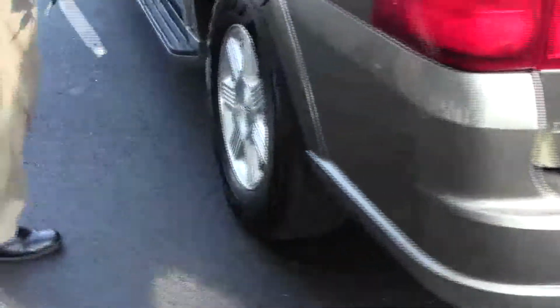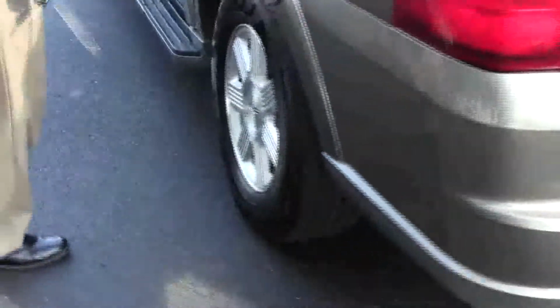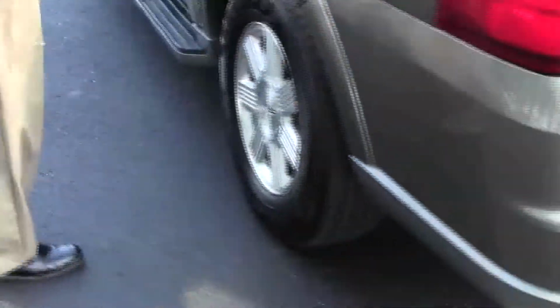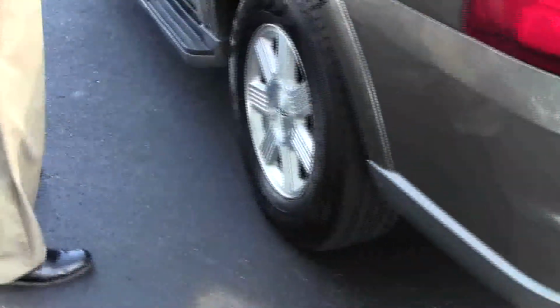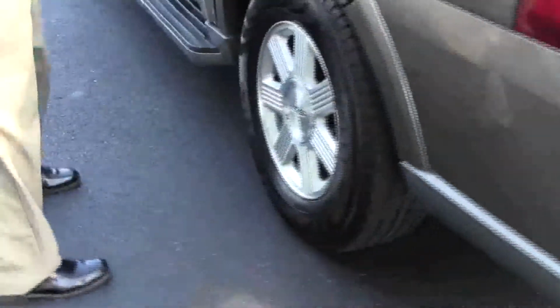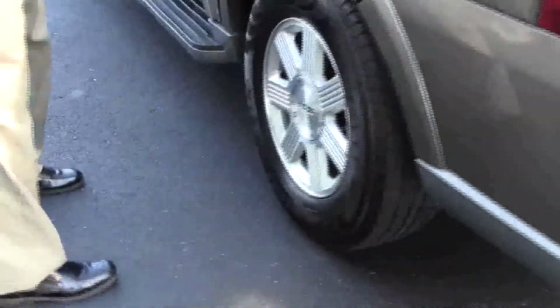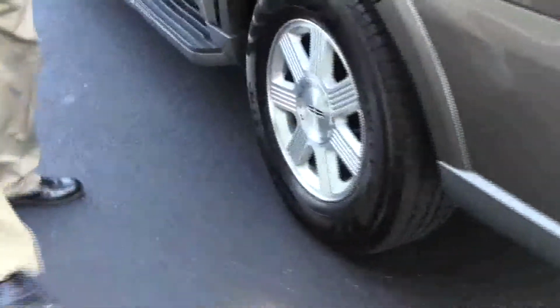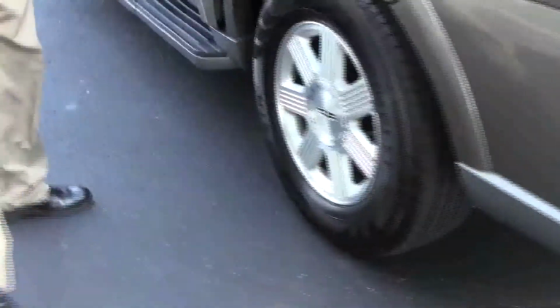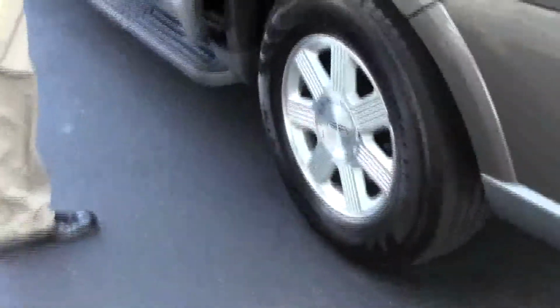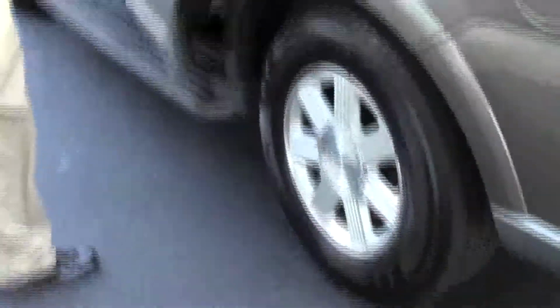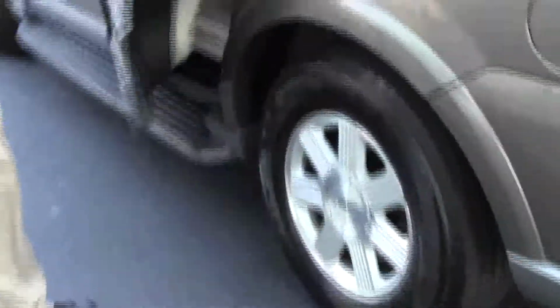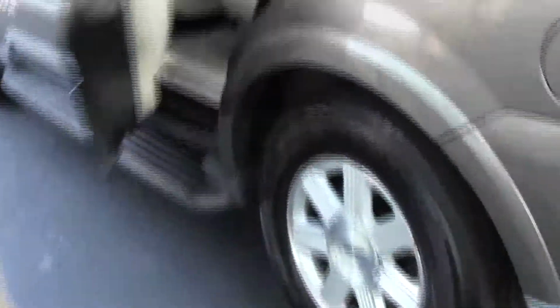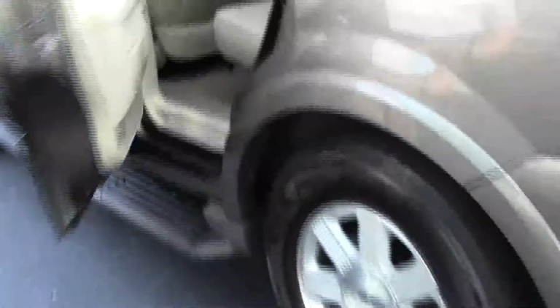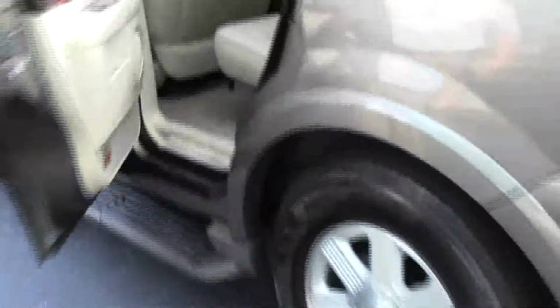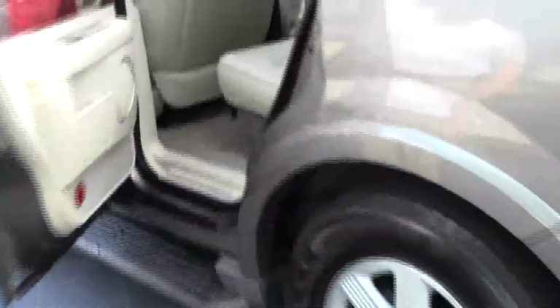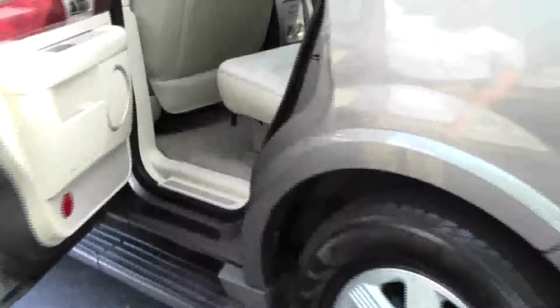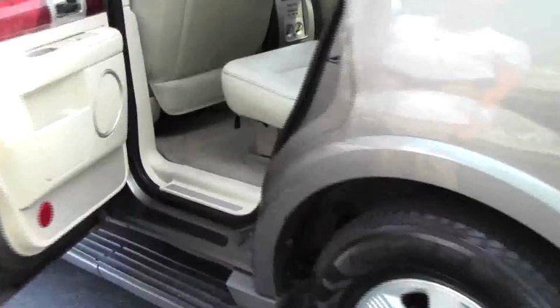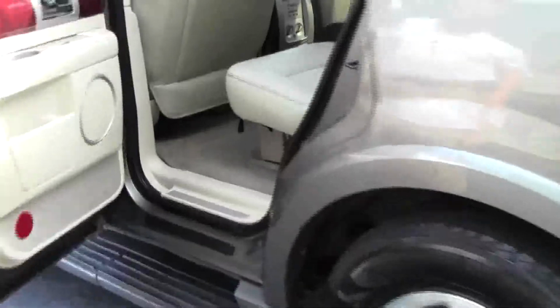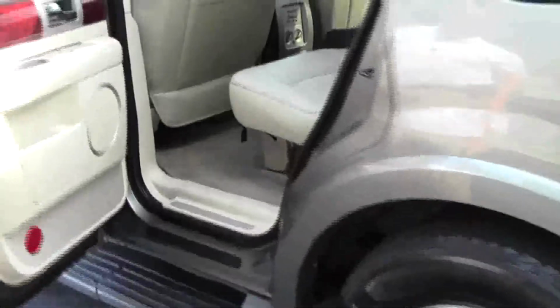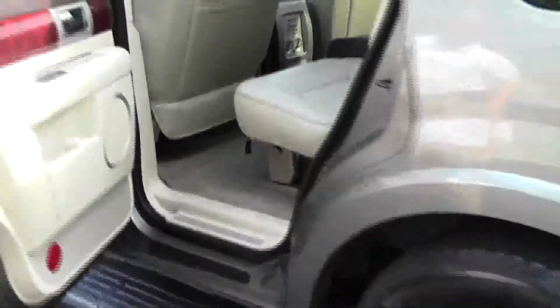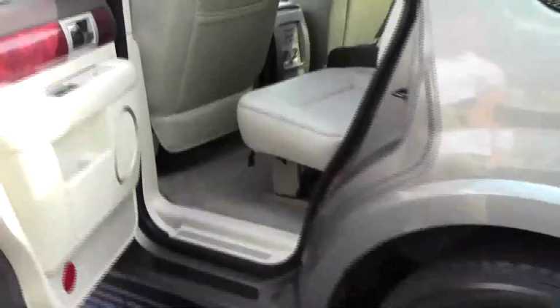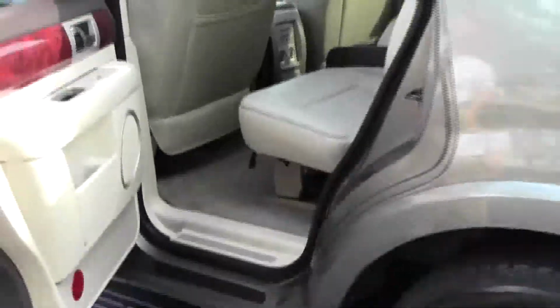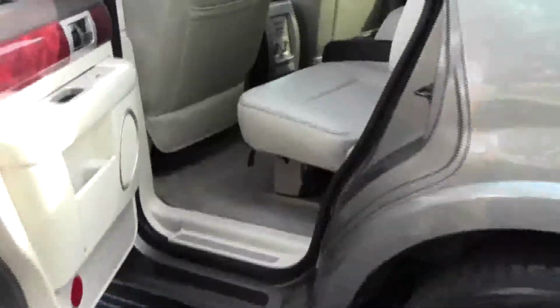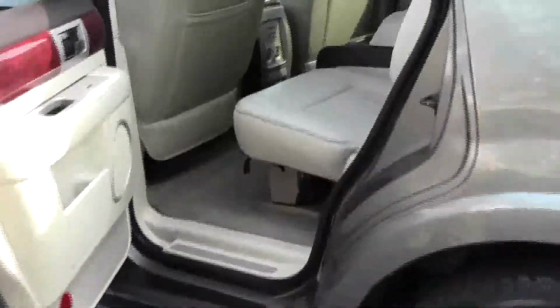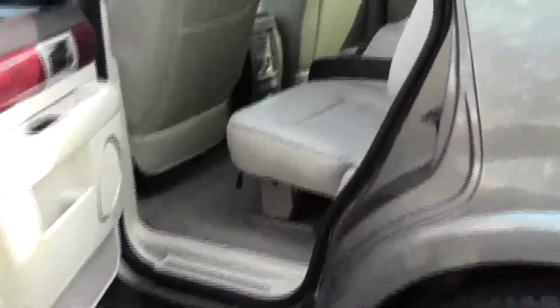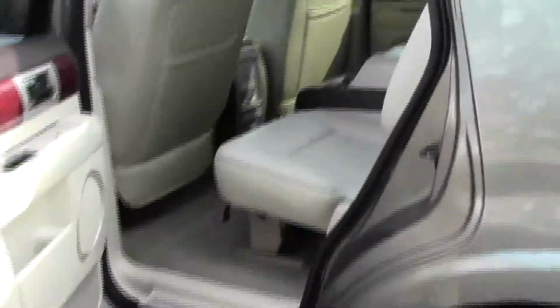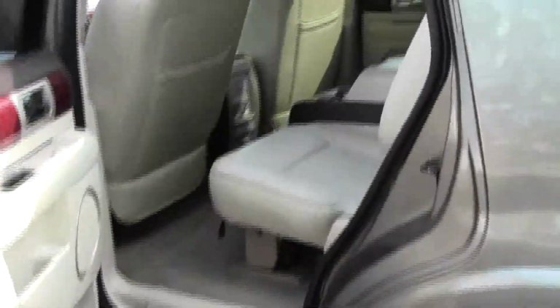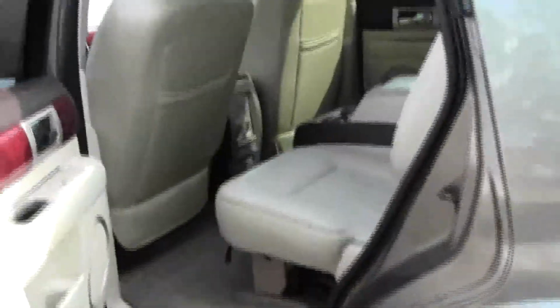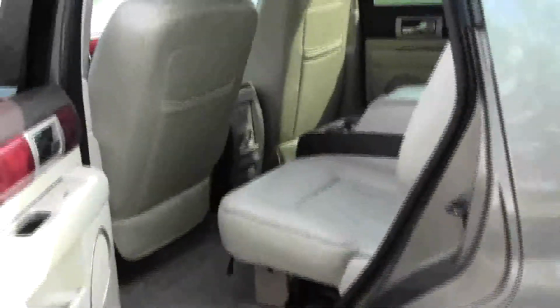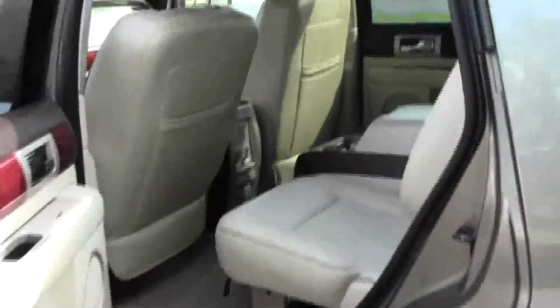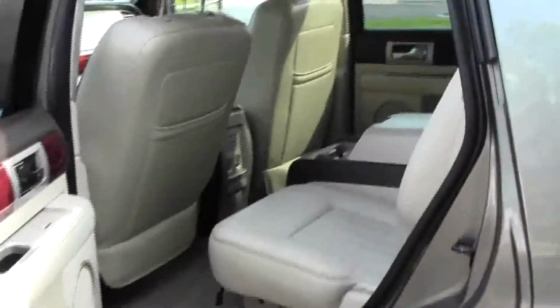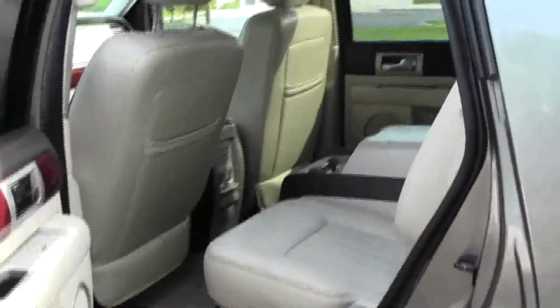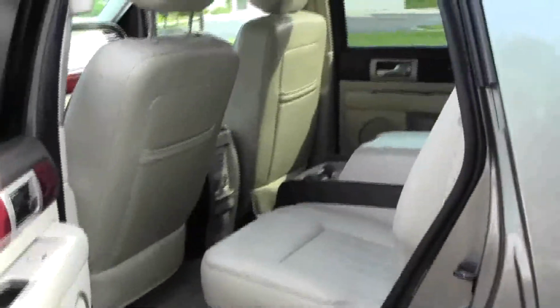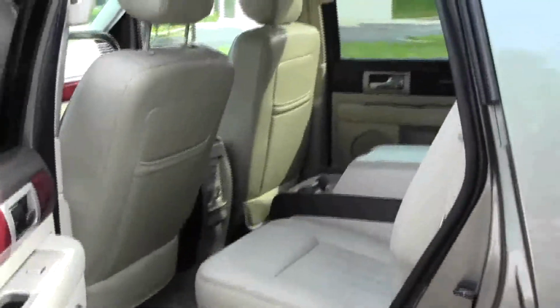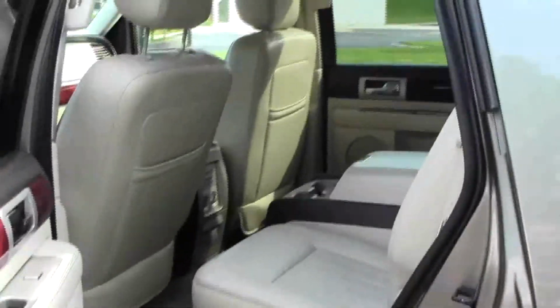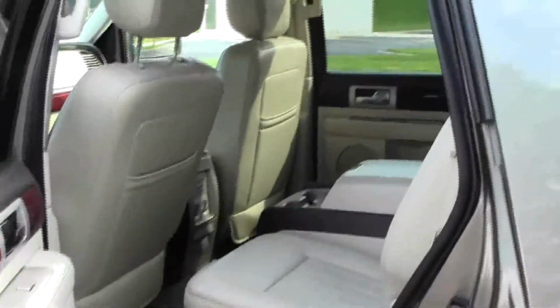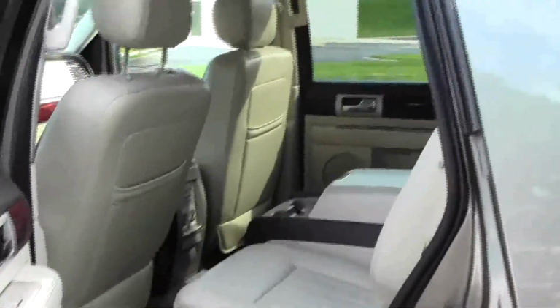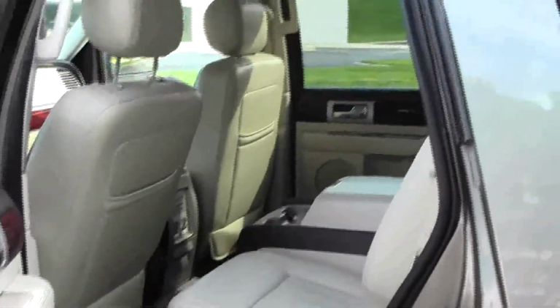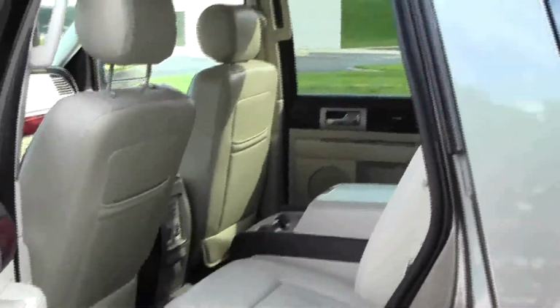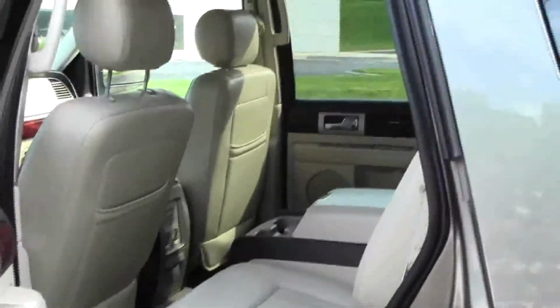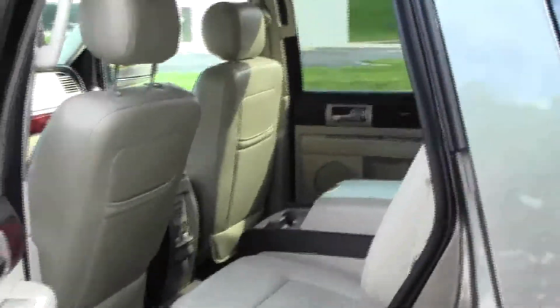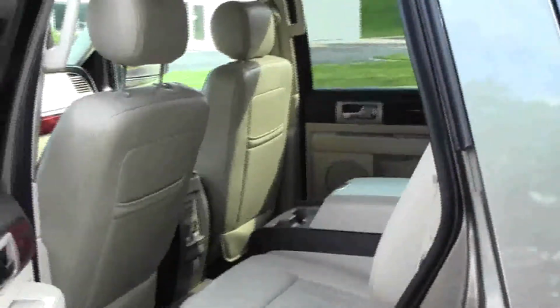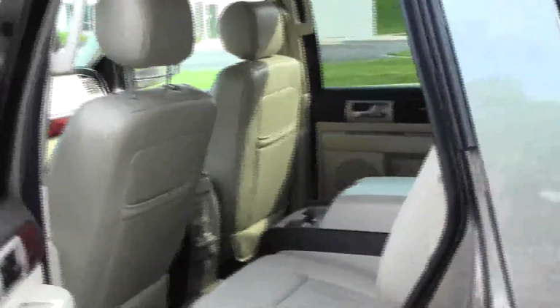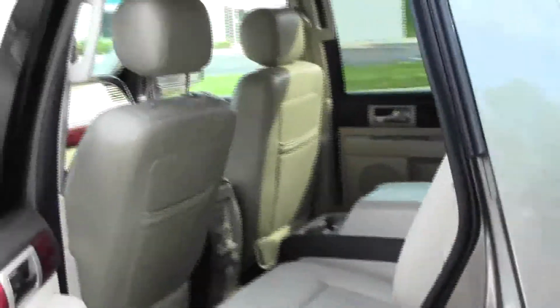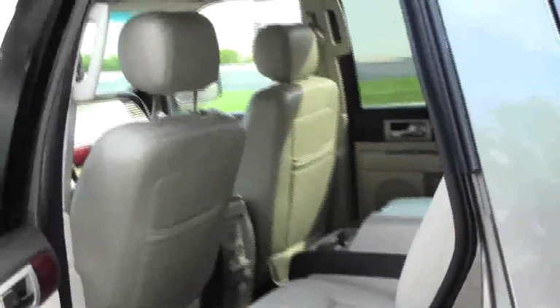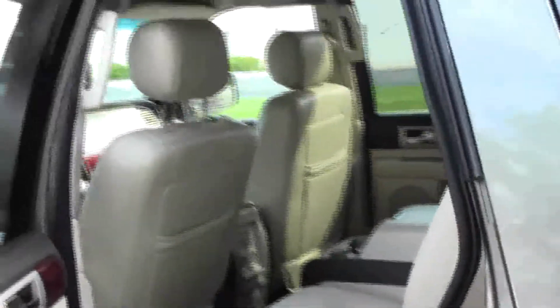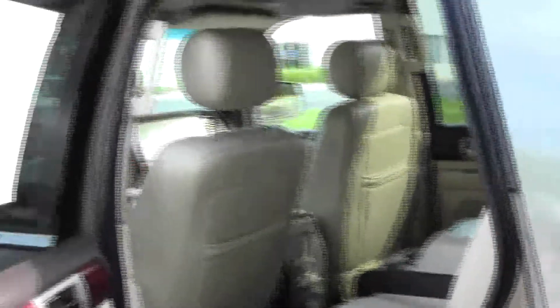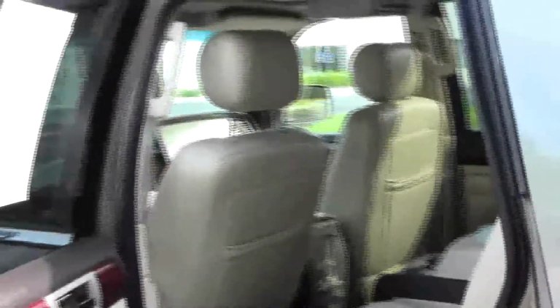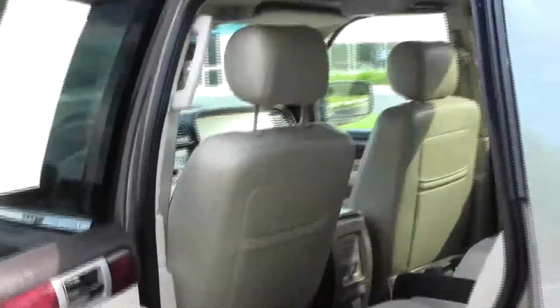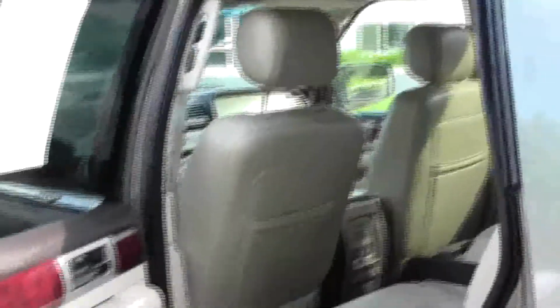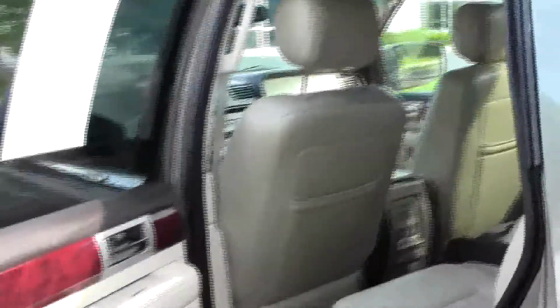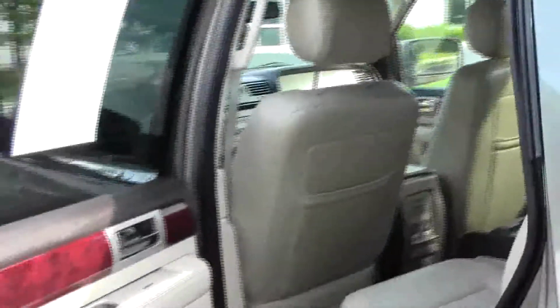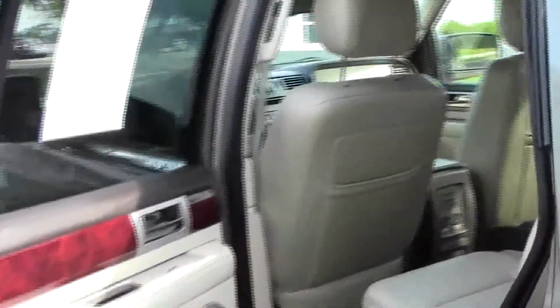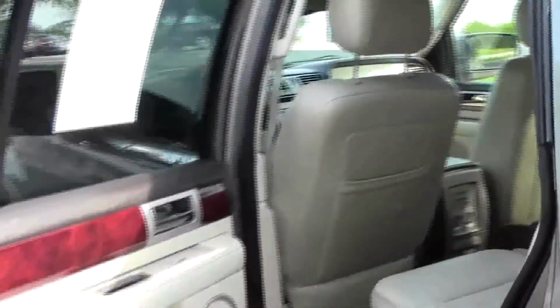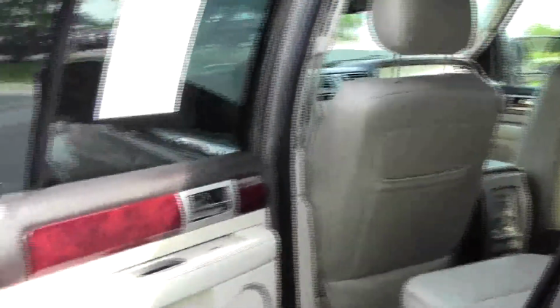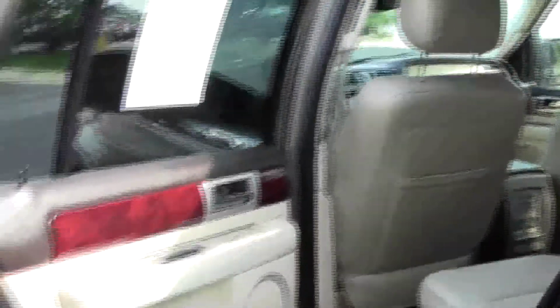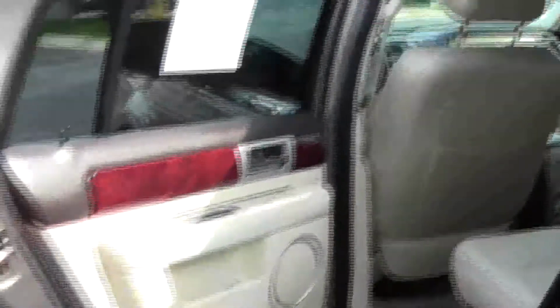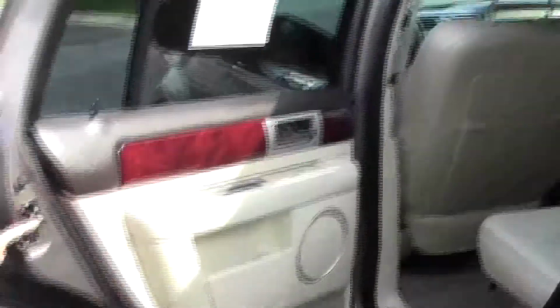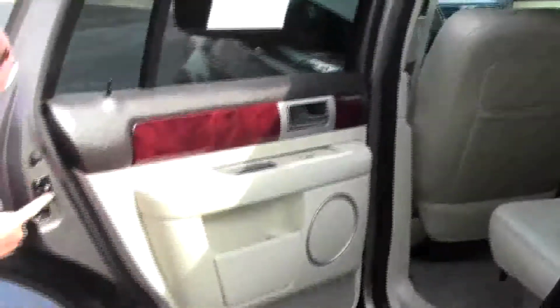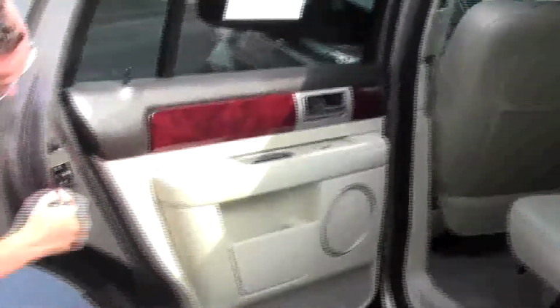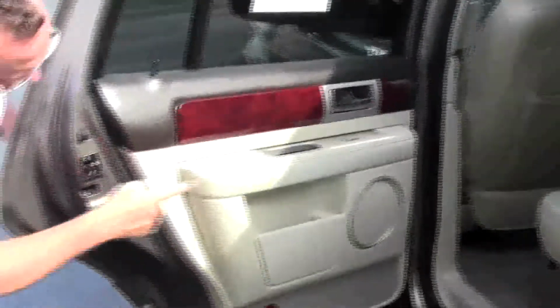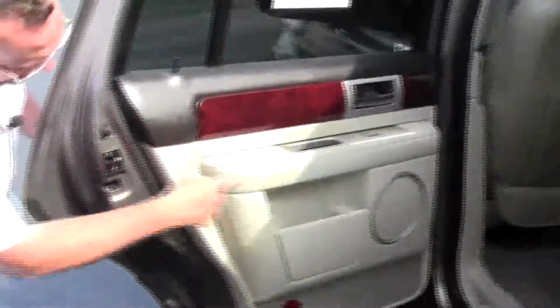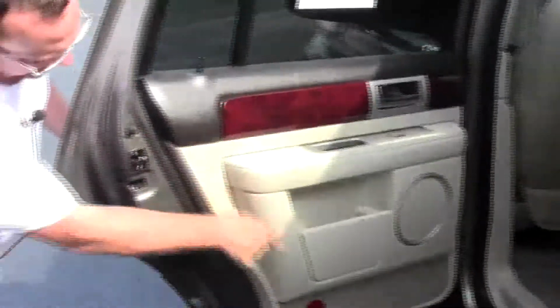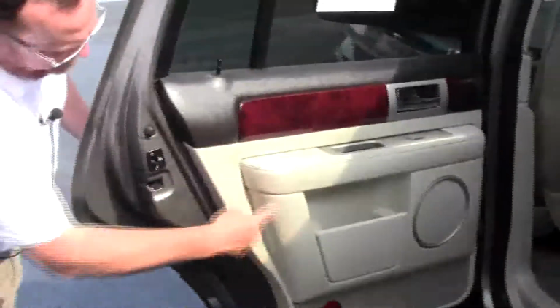You have second-row captain's chairs with a center console and cup holders, child security door locks, and lots of storage in the doors.